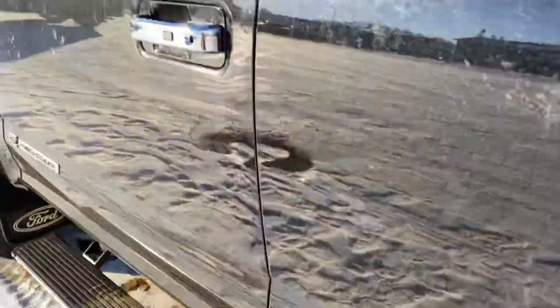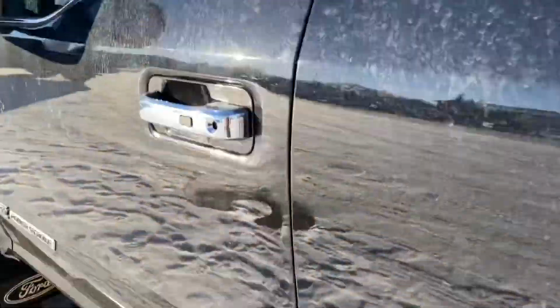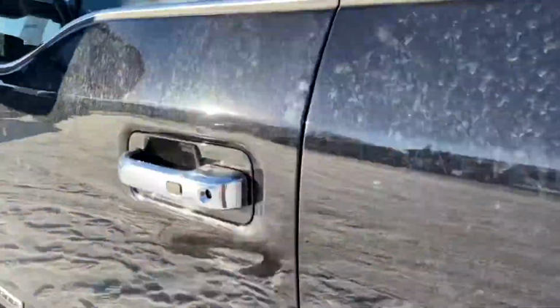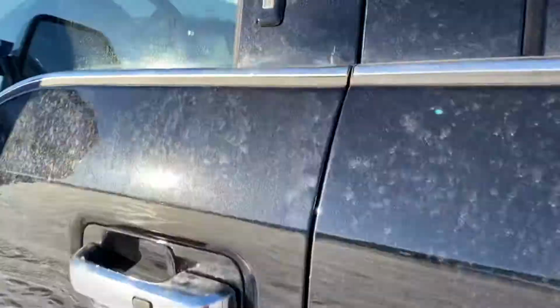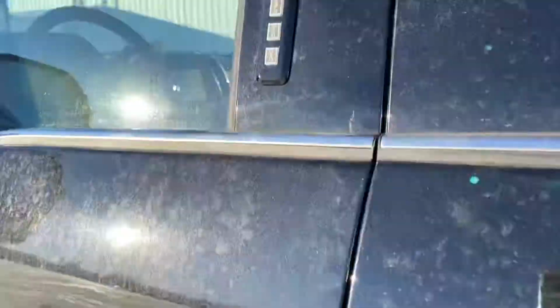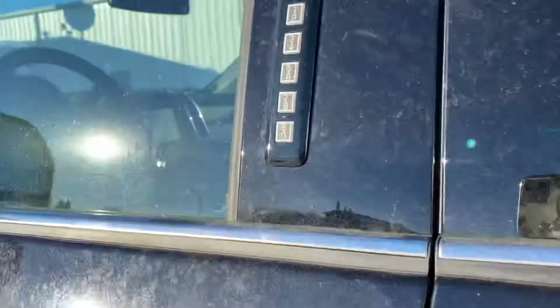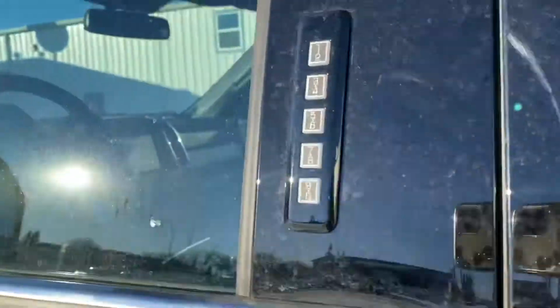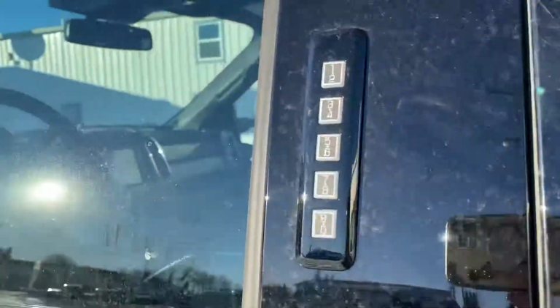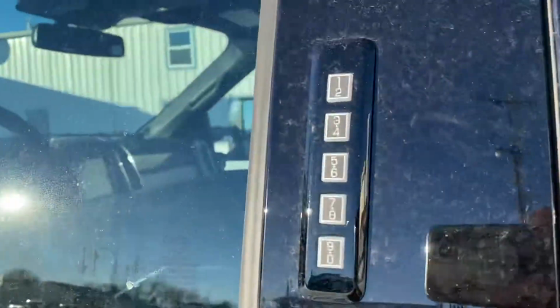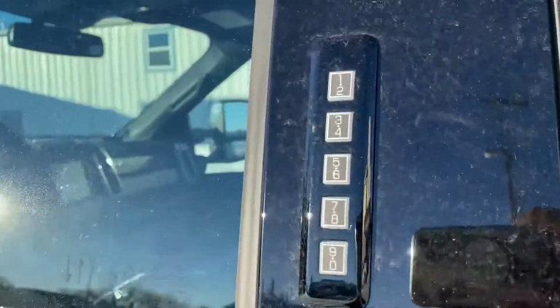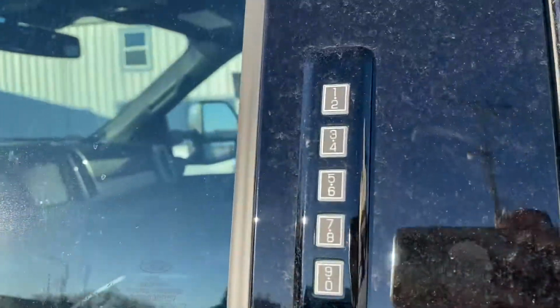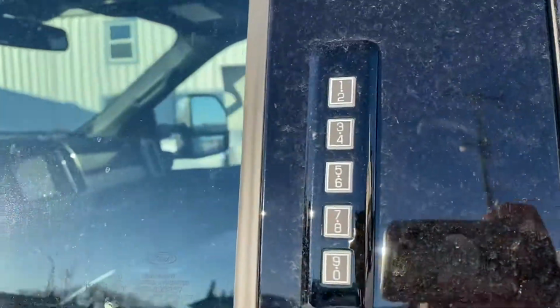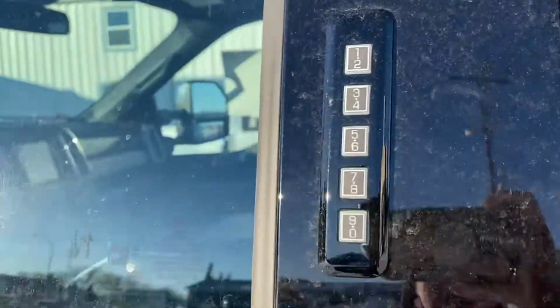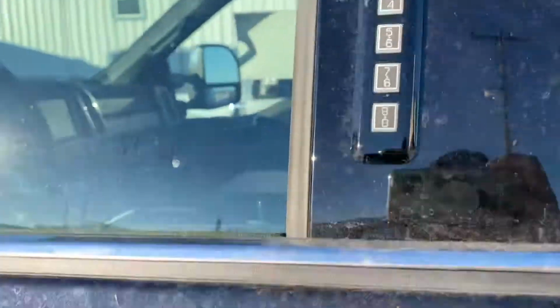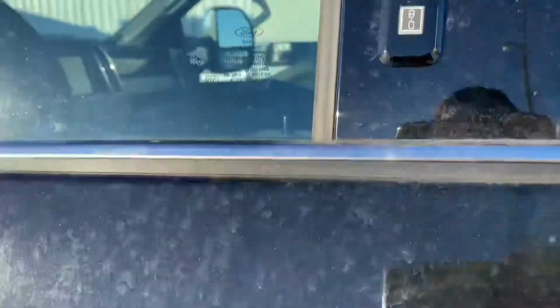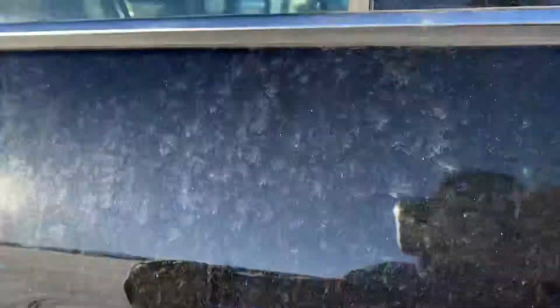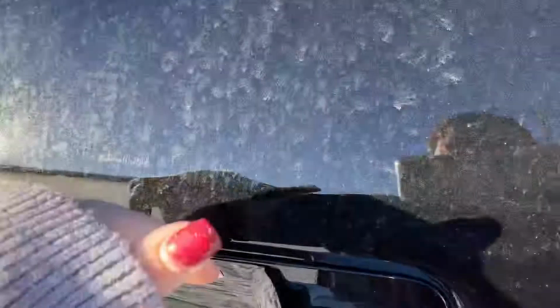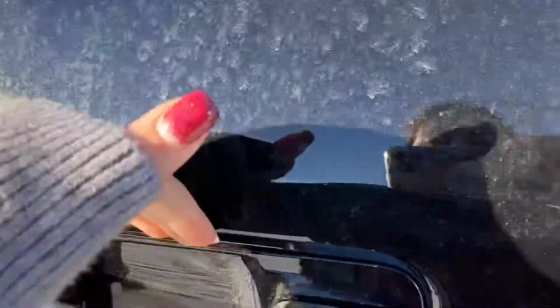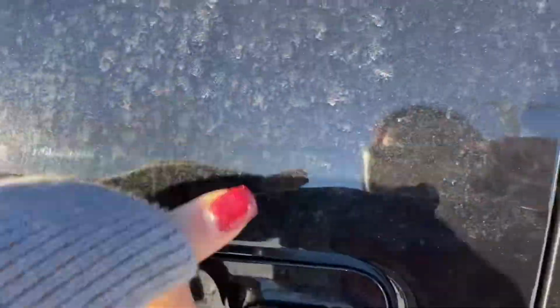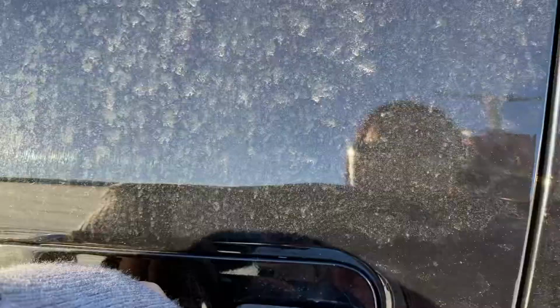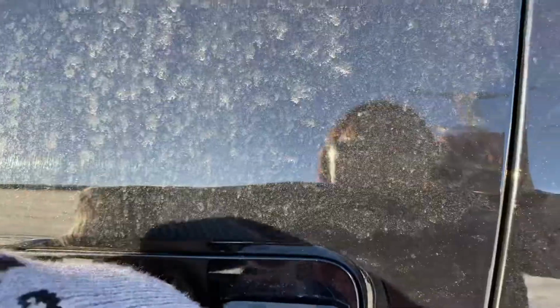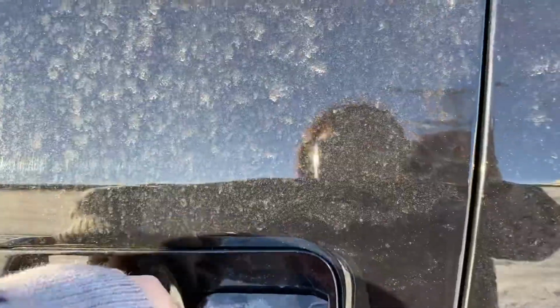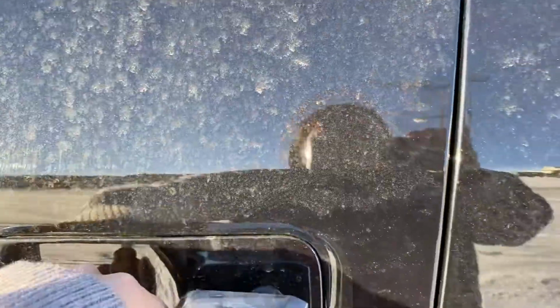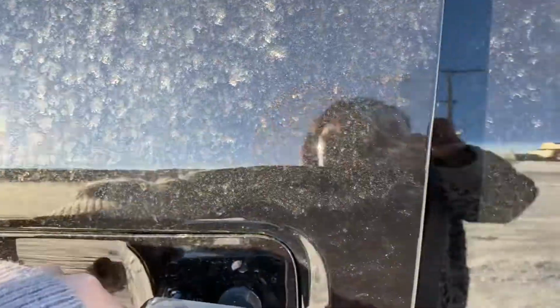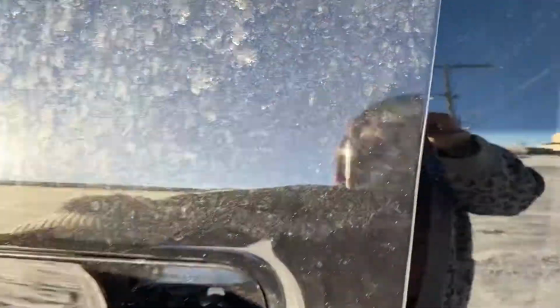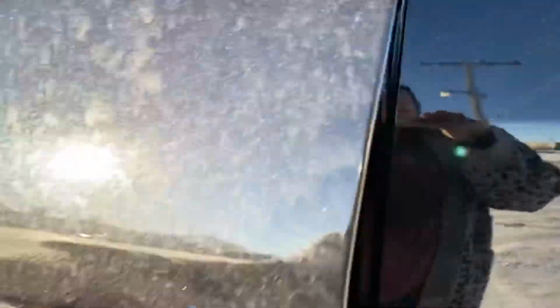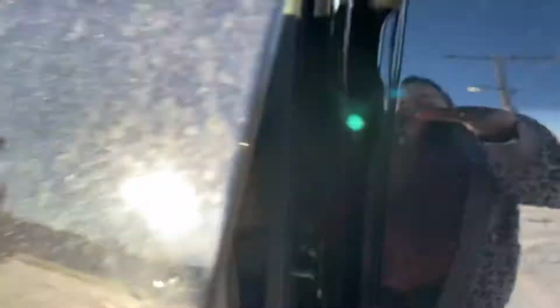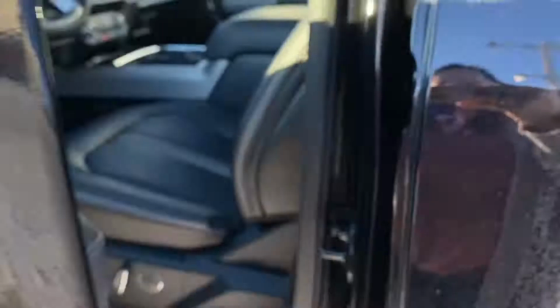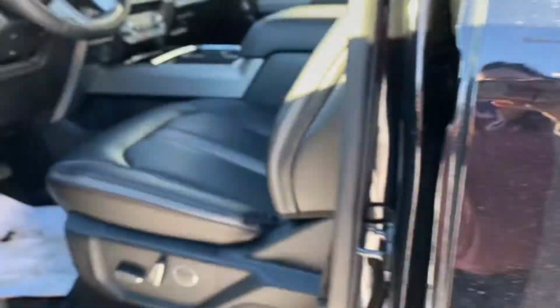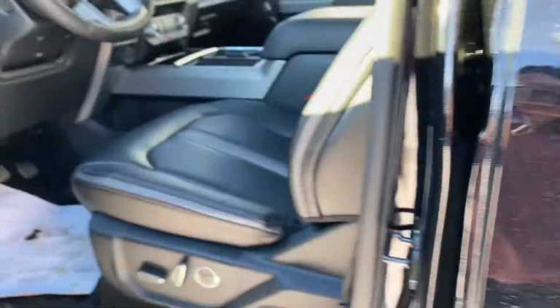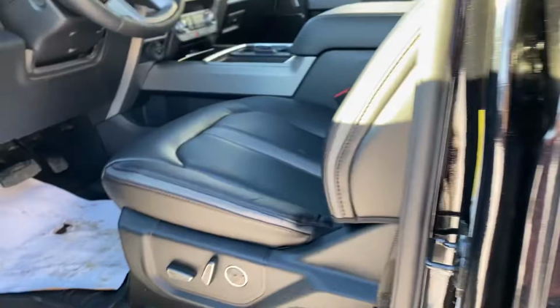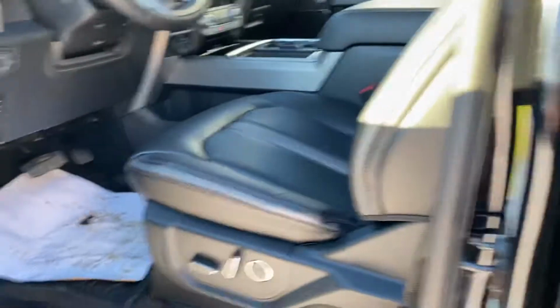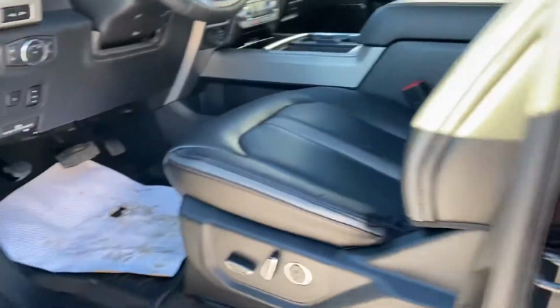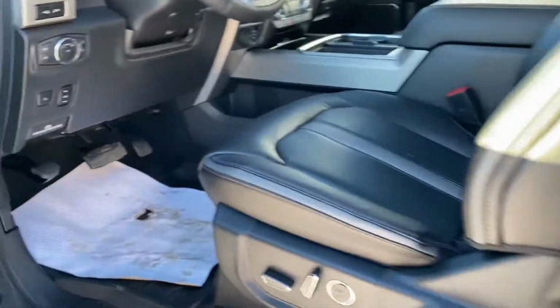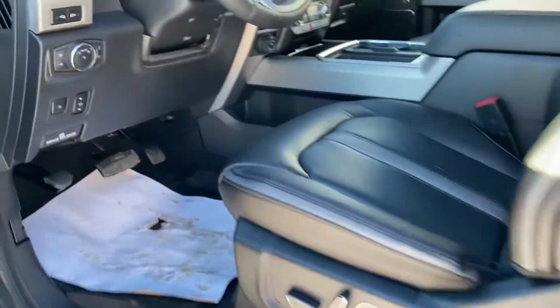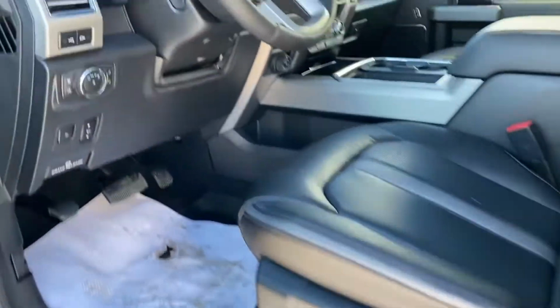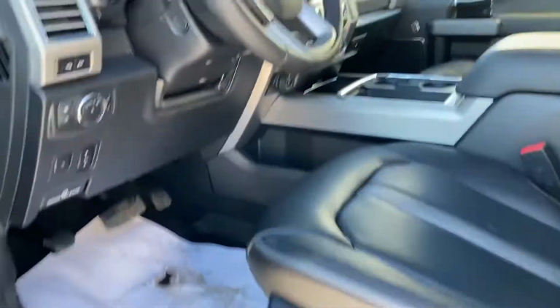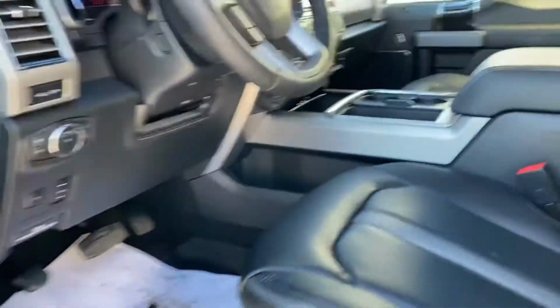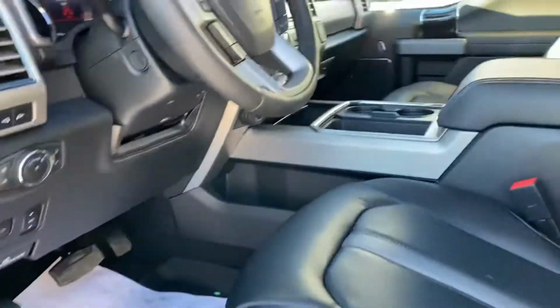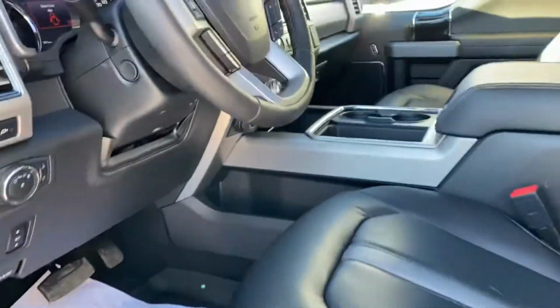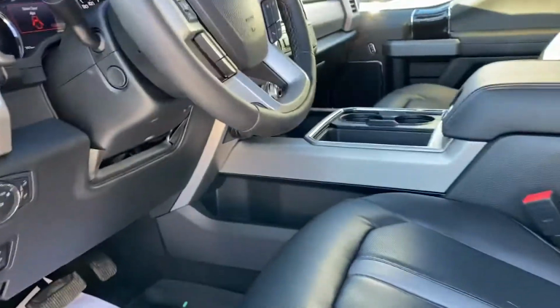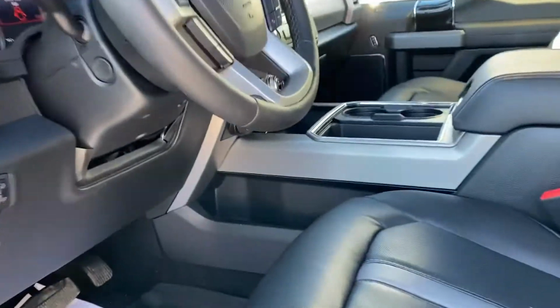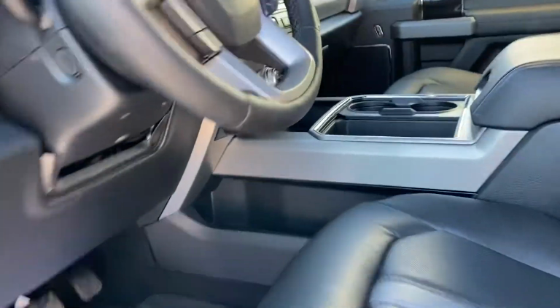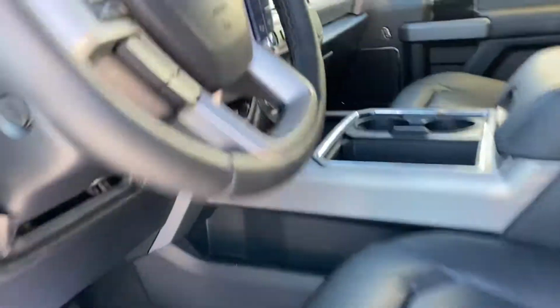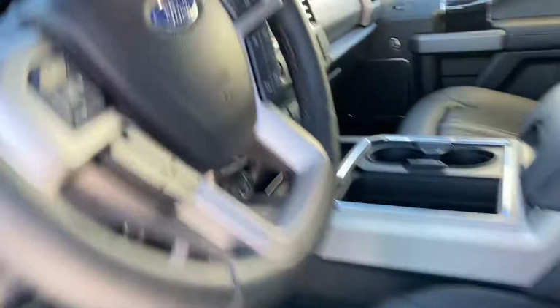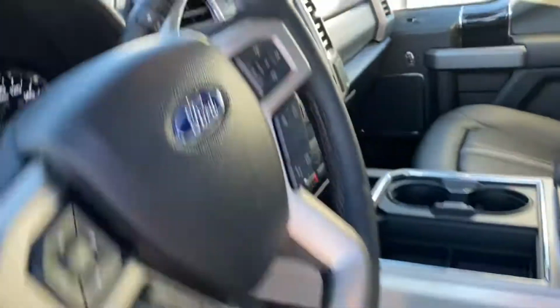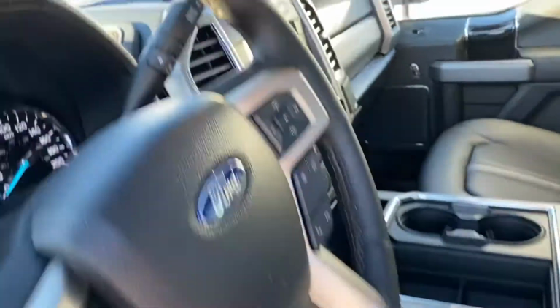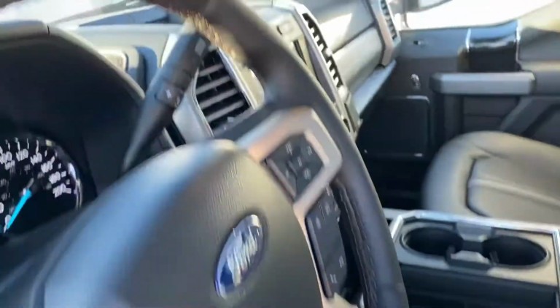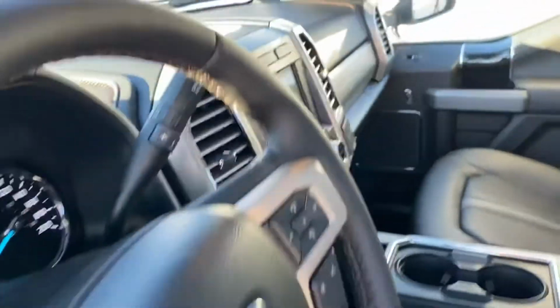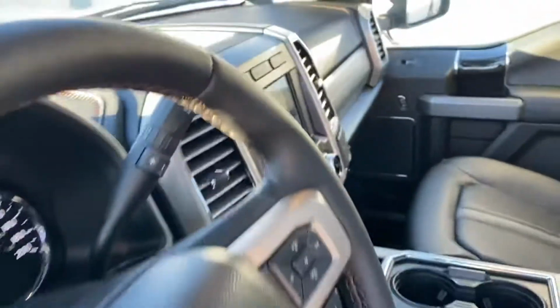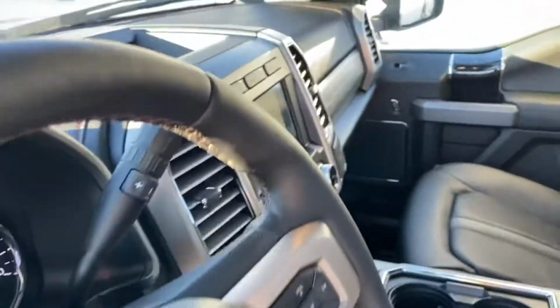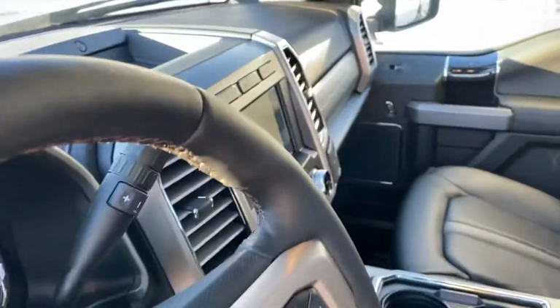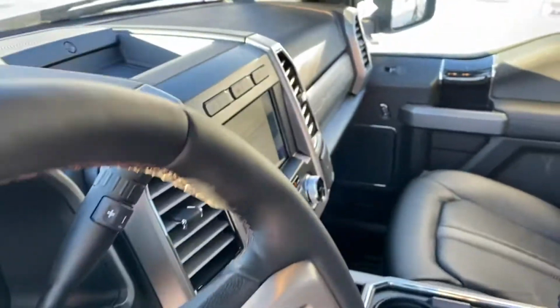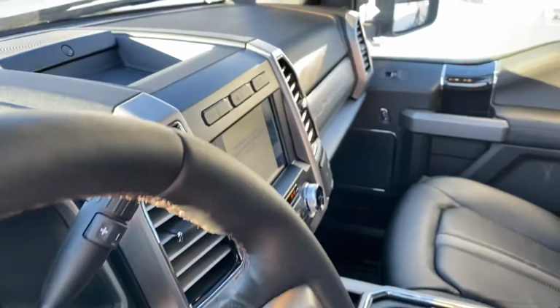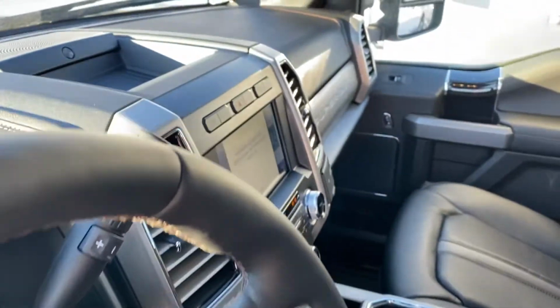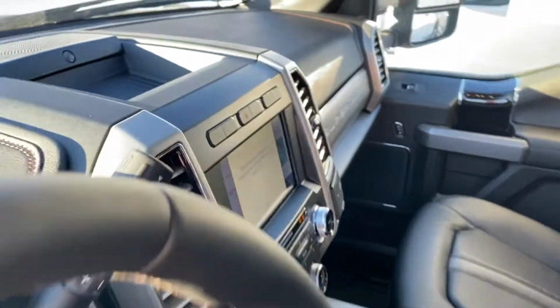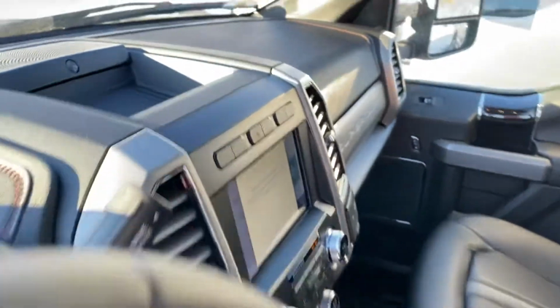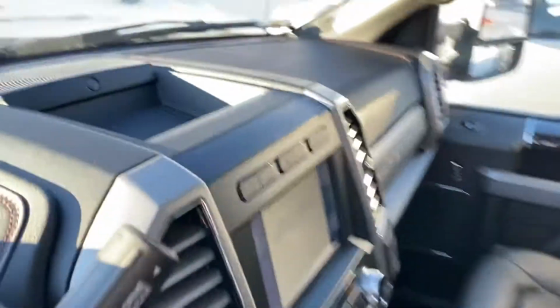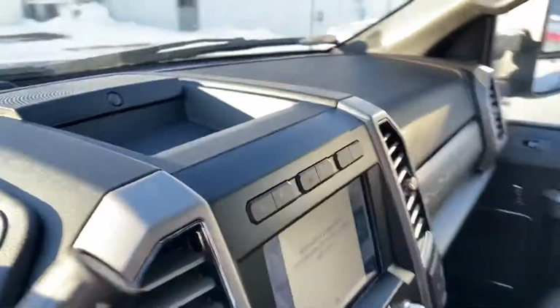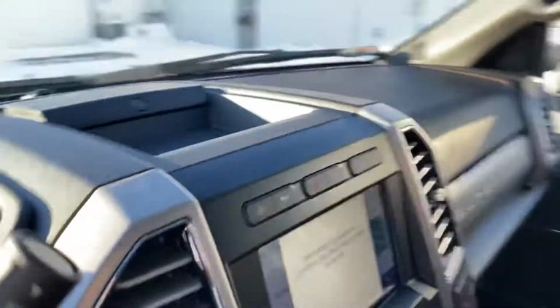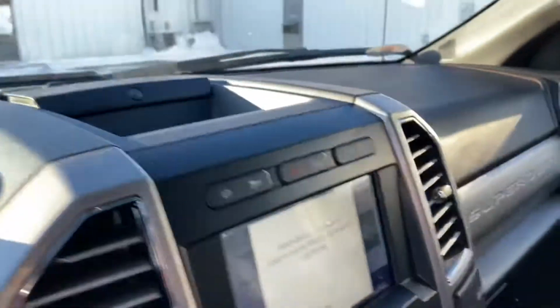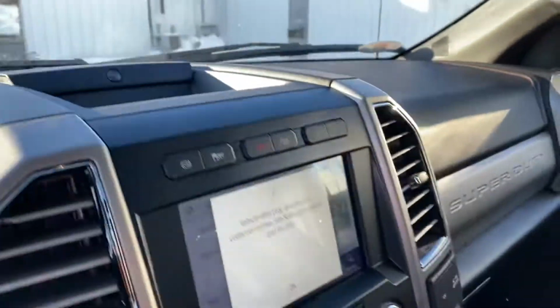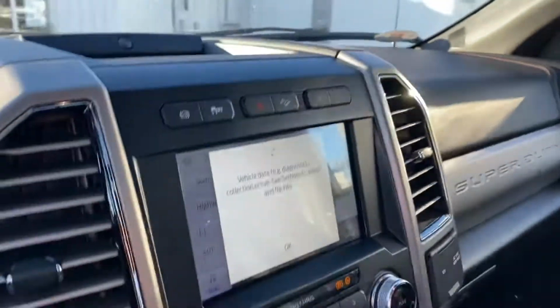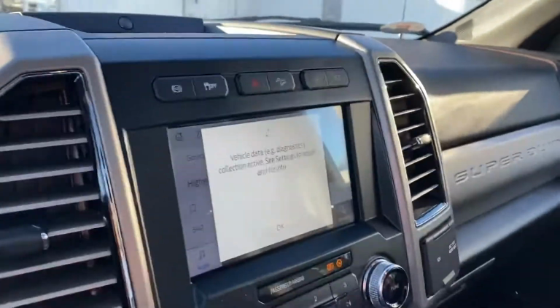You've got a key code to get in as well as passive entry. Pan in the handle, it'll unlock it, push the button, it'll lock it.